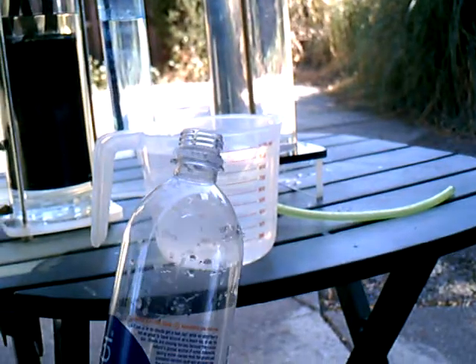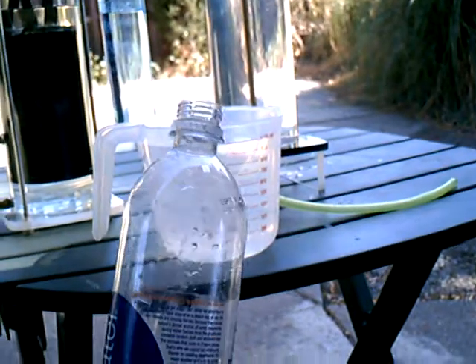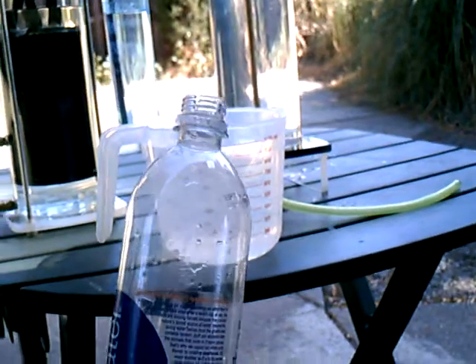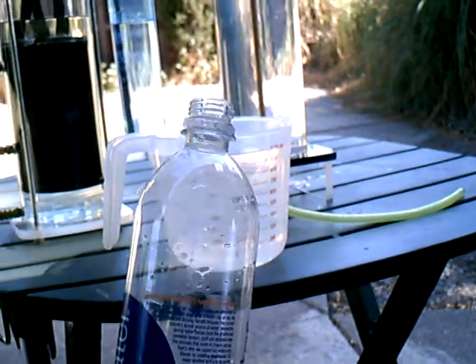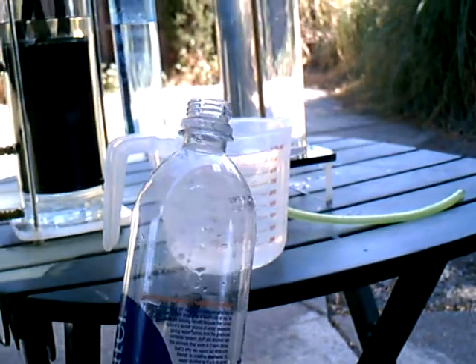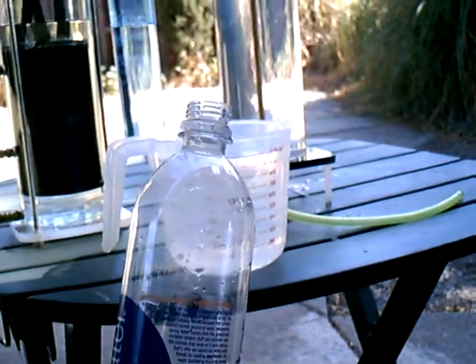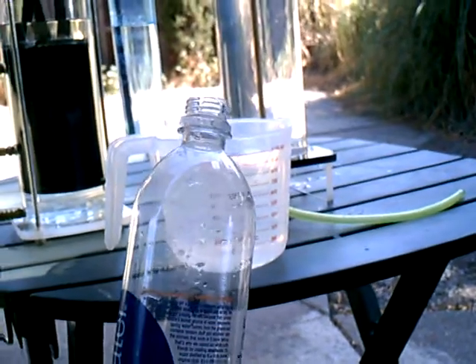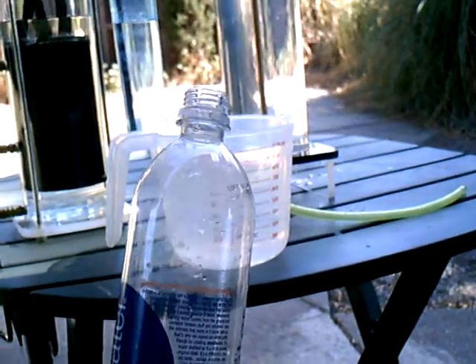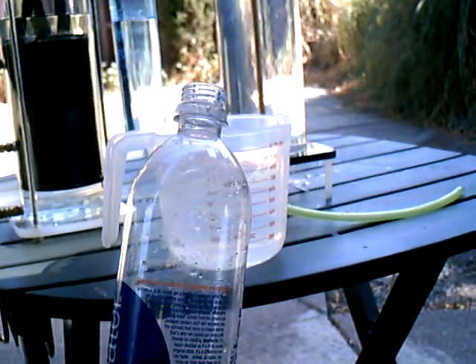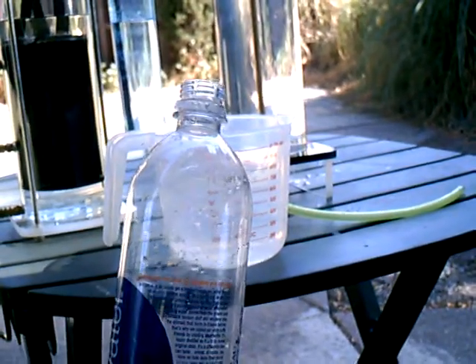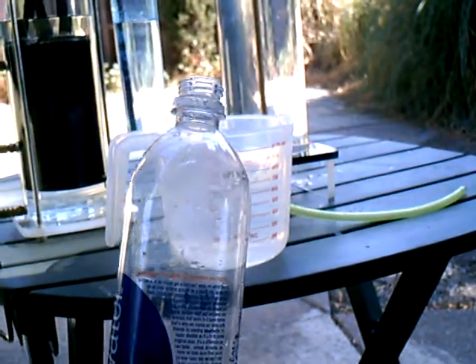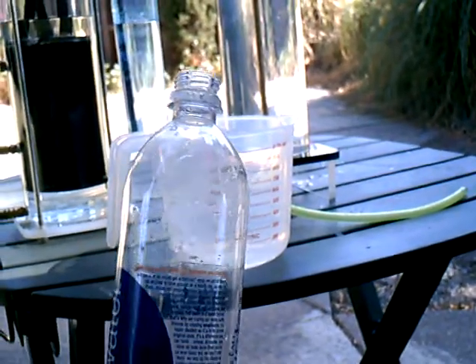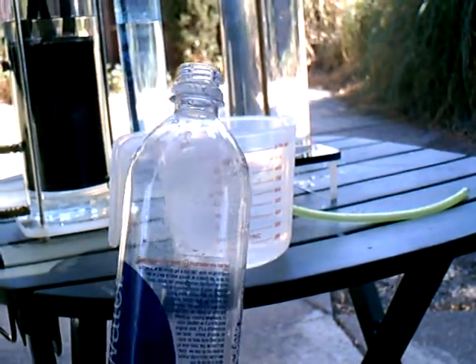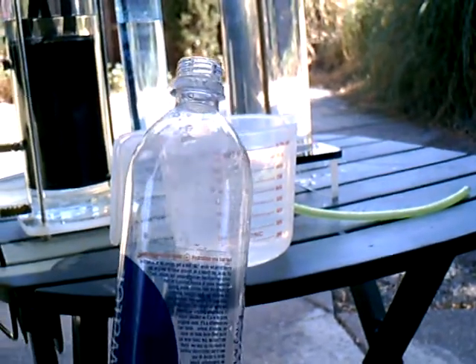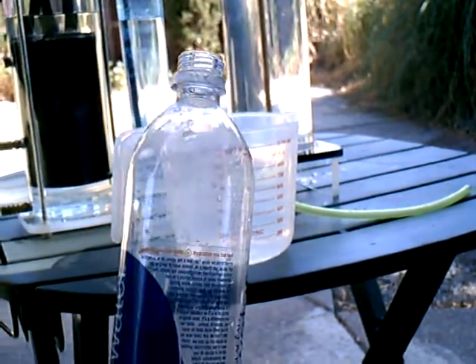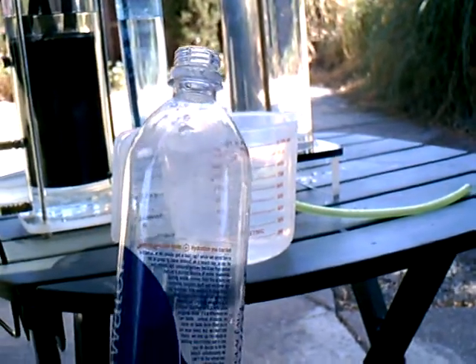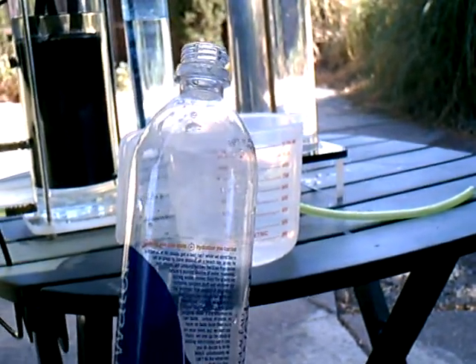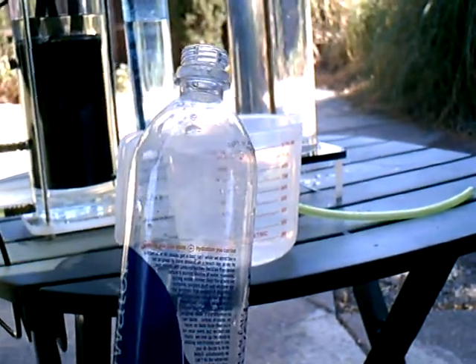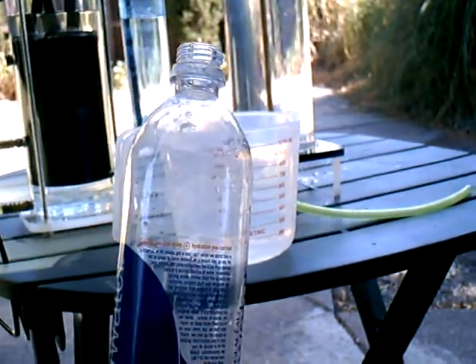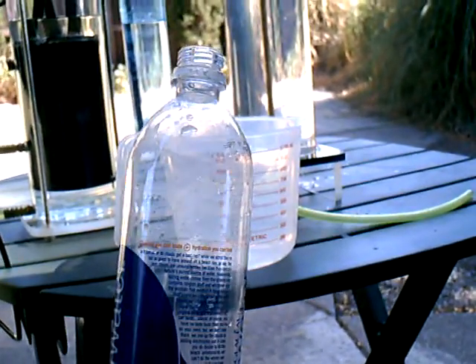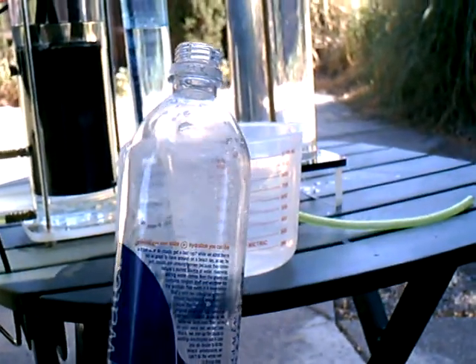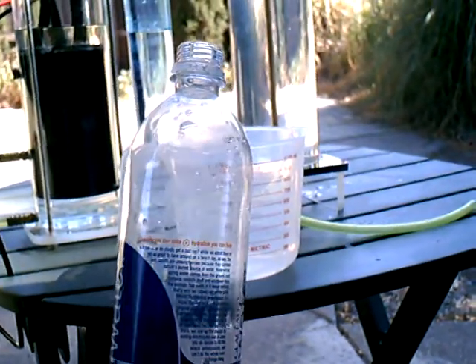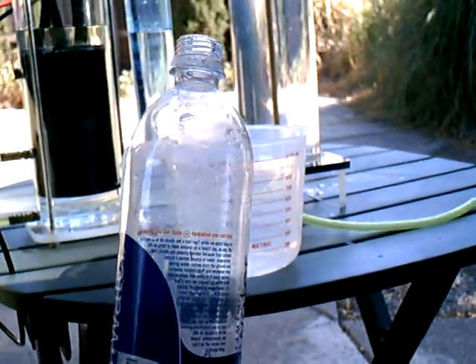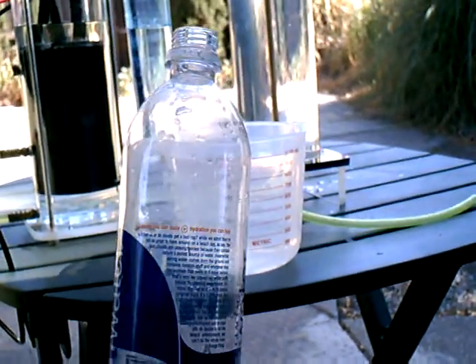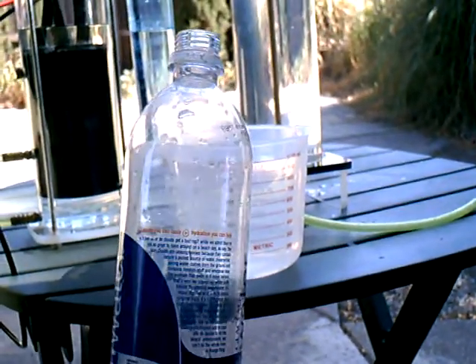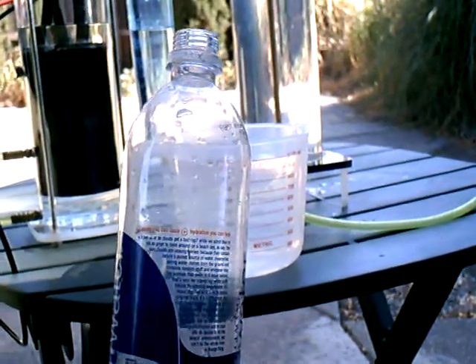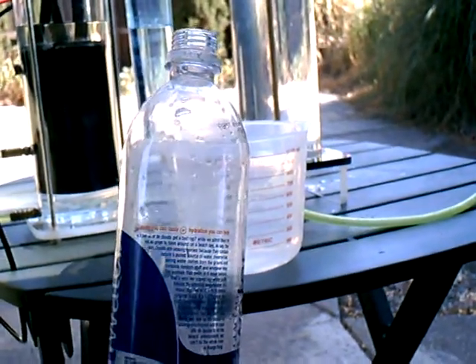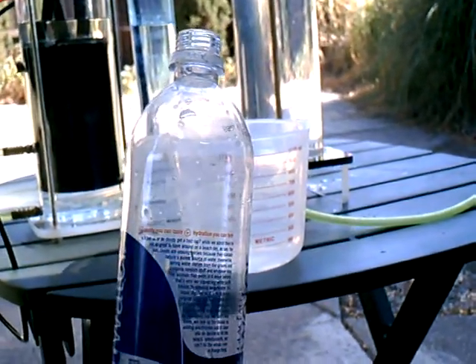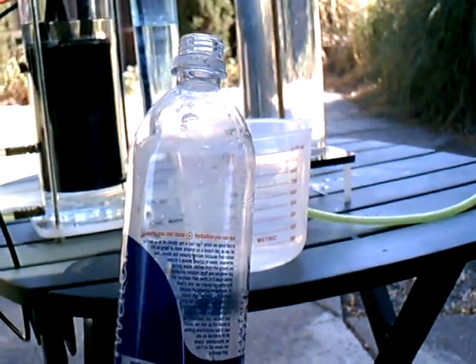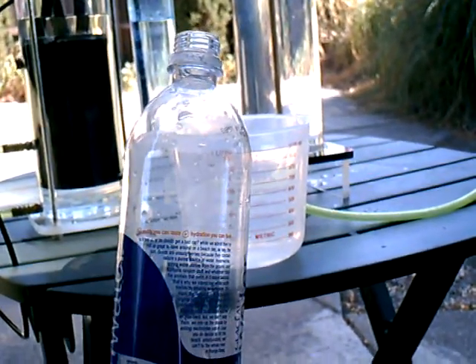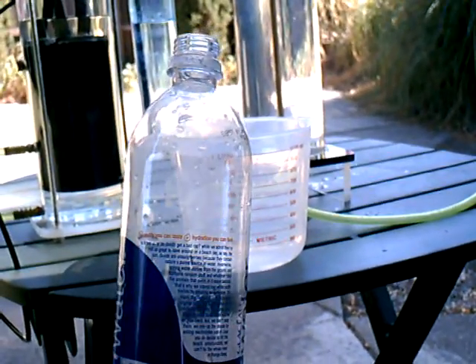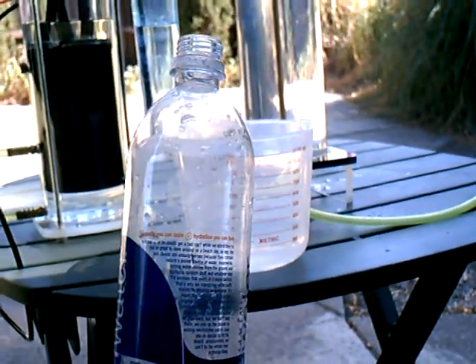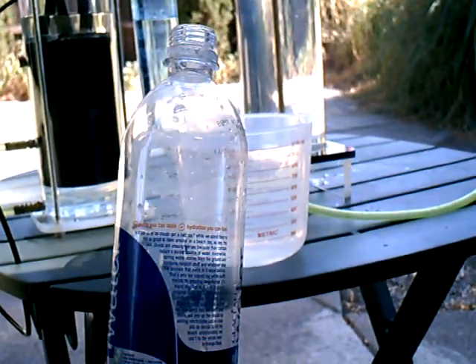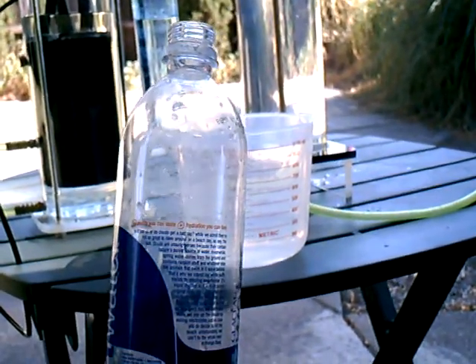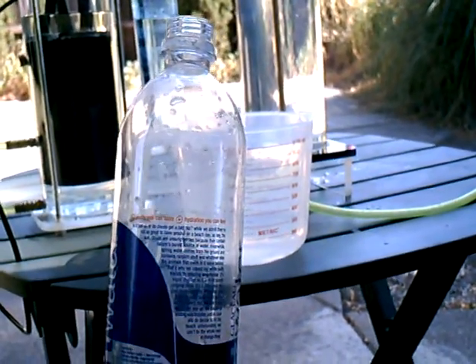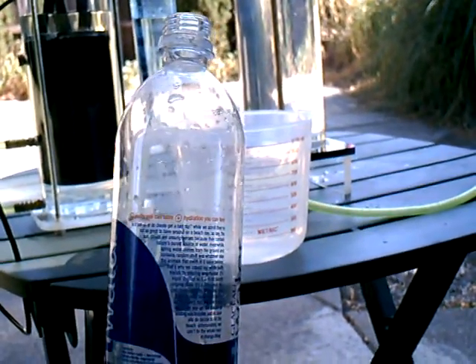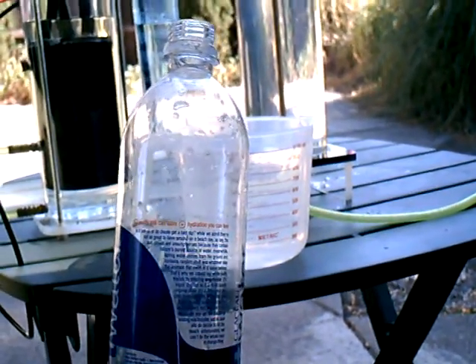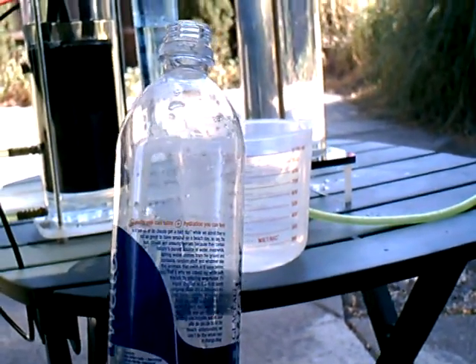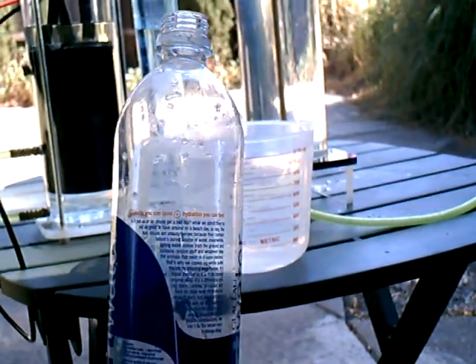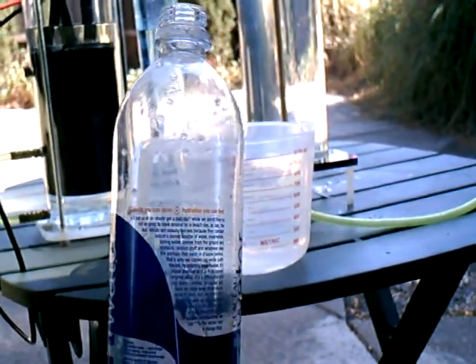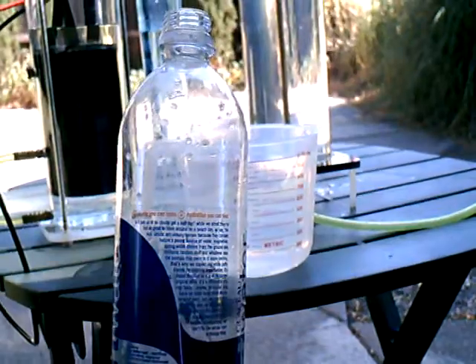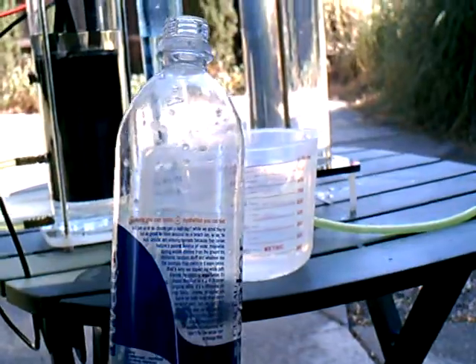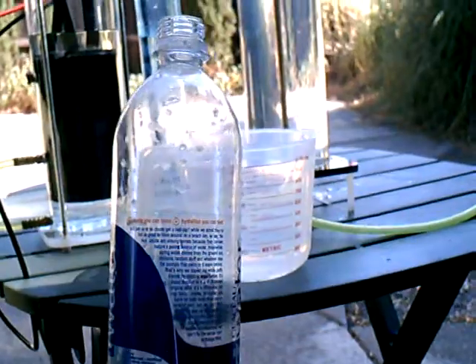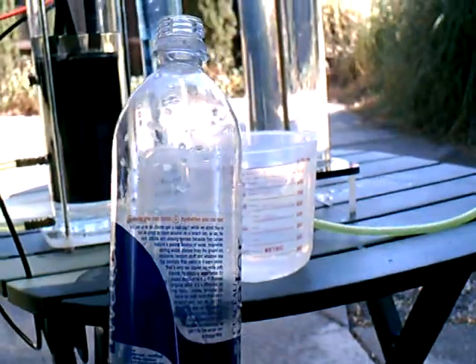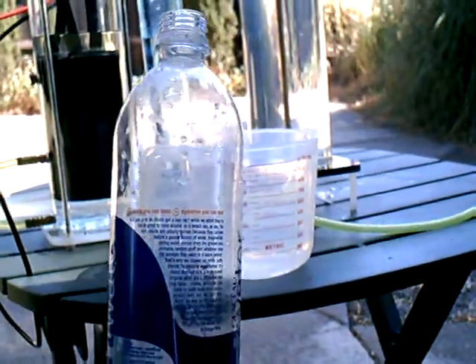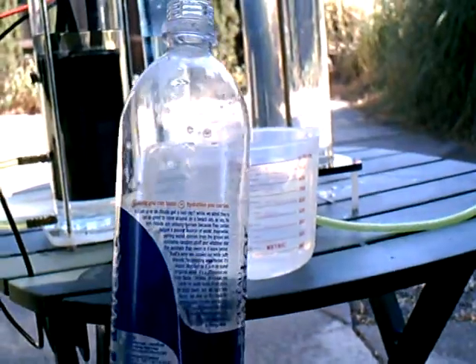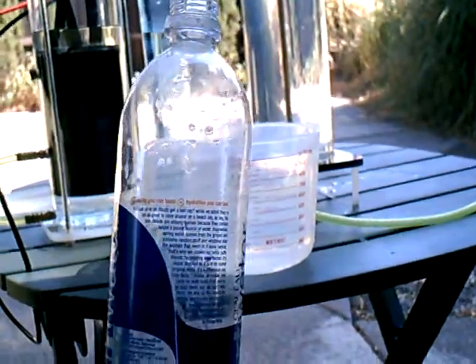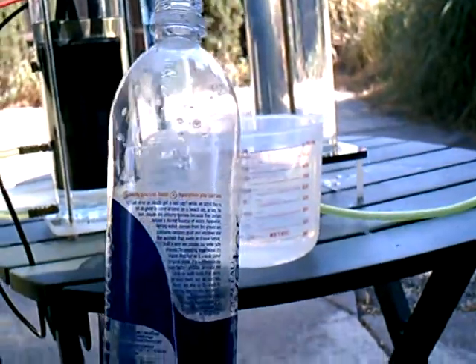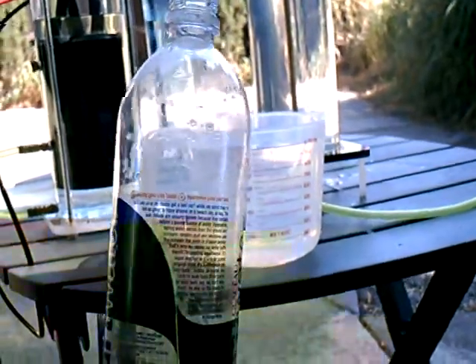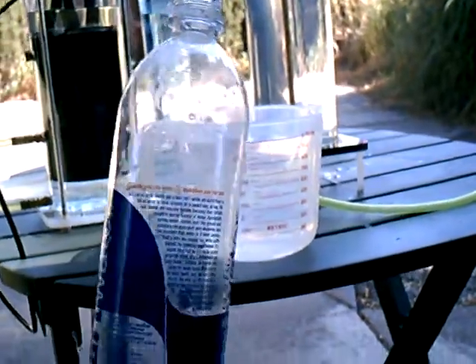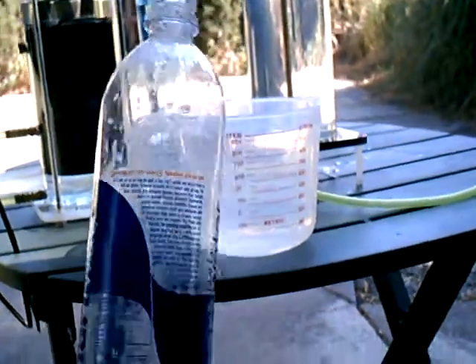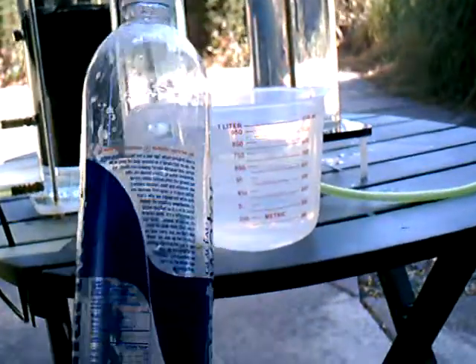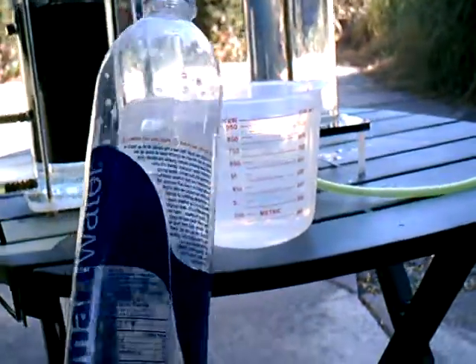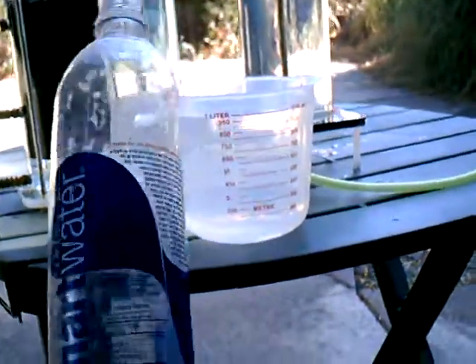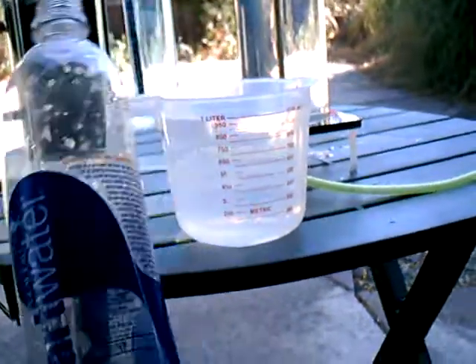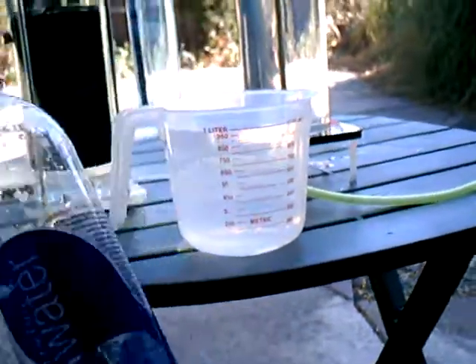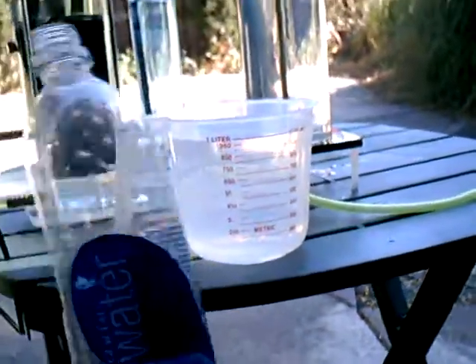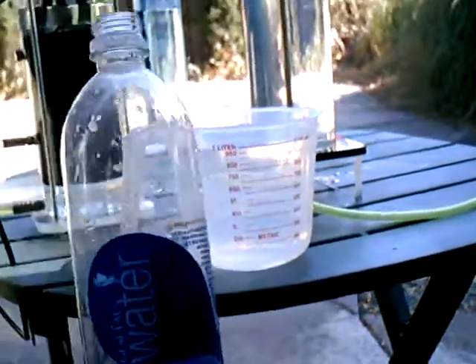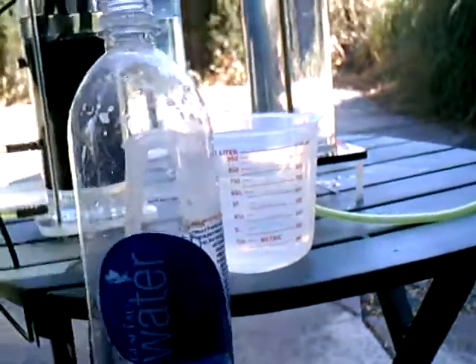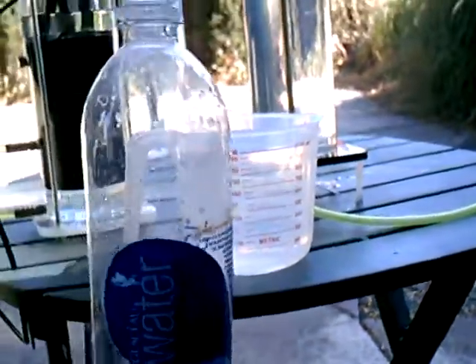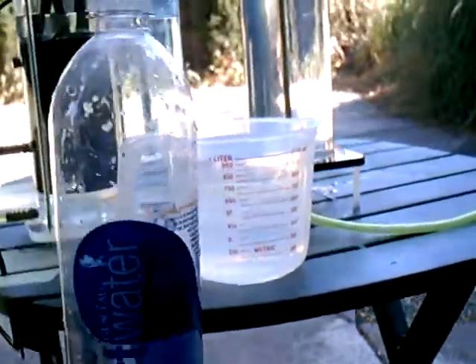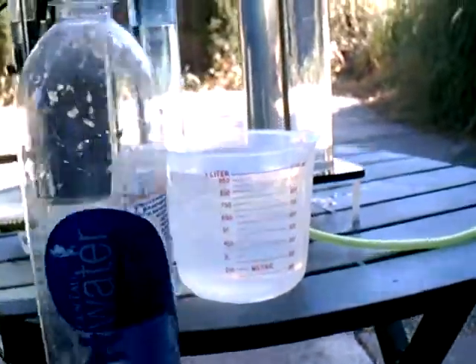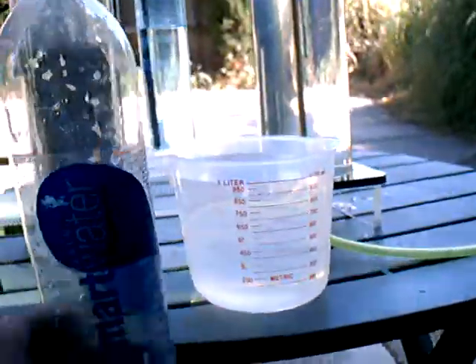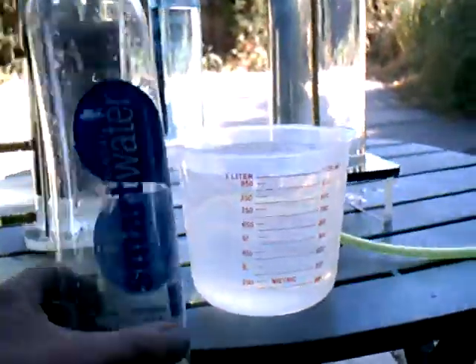So what I'm going to do is put one liter into here and we'll see how much it fills it up.